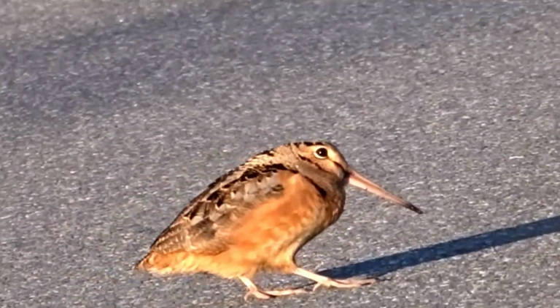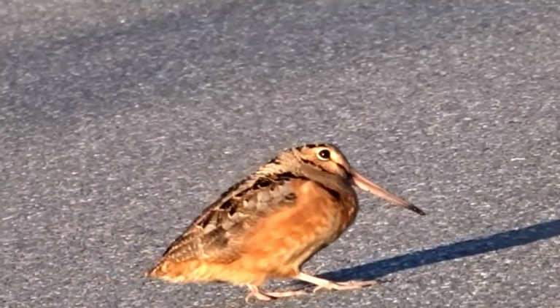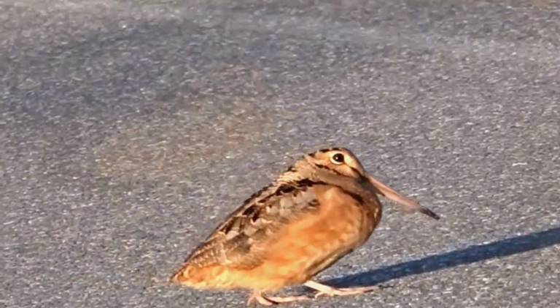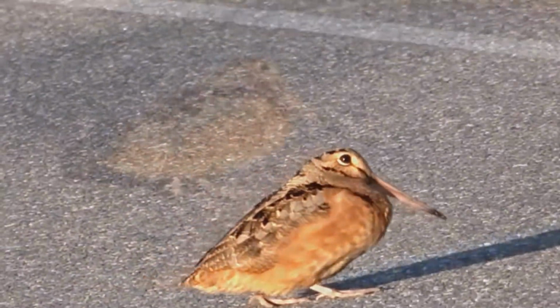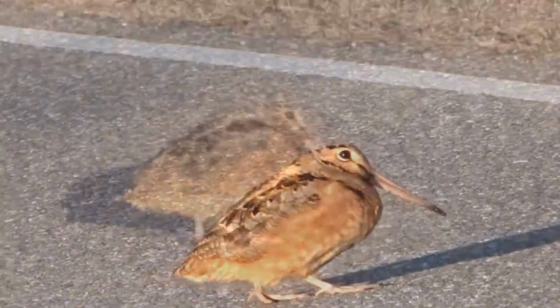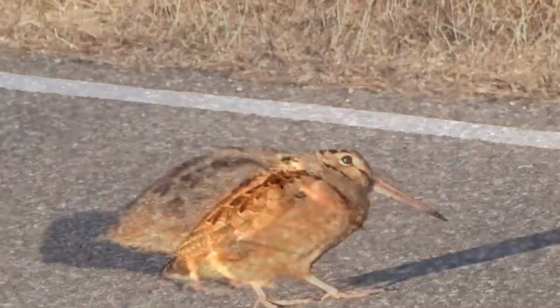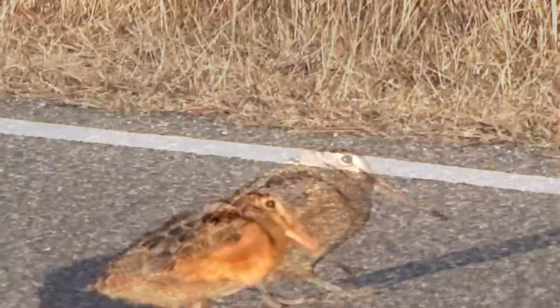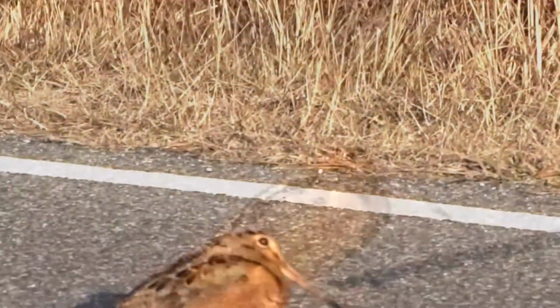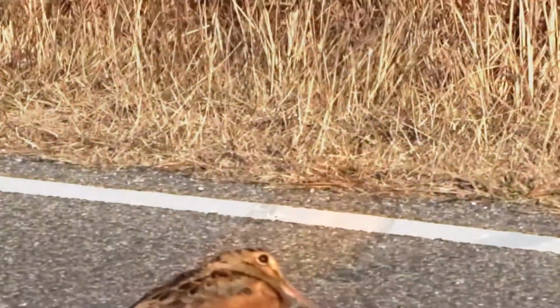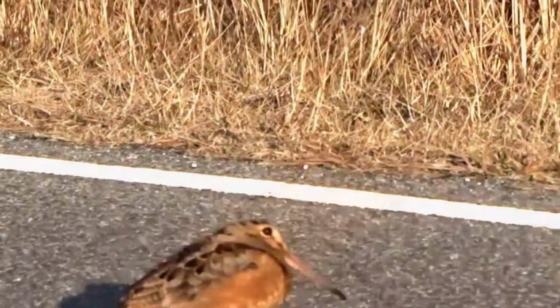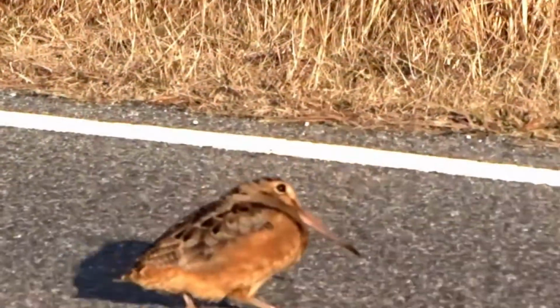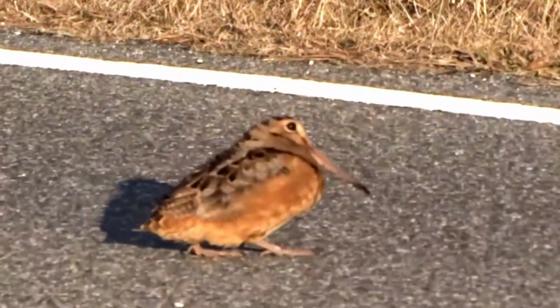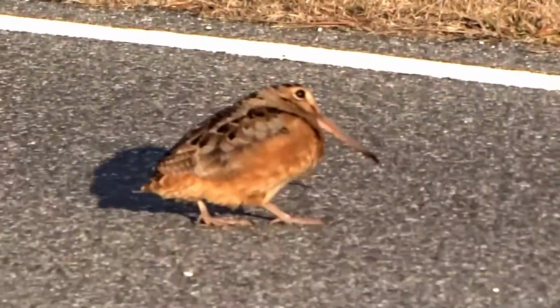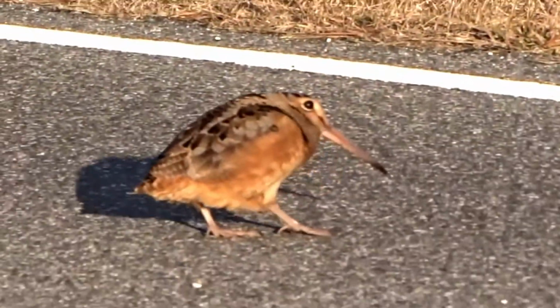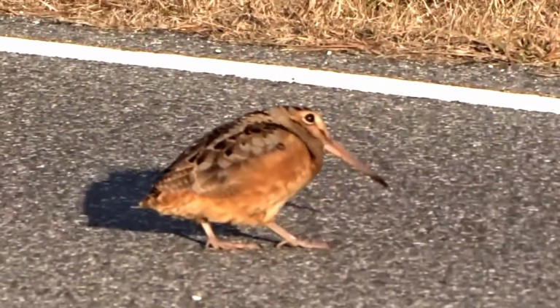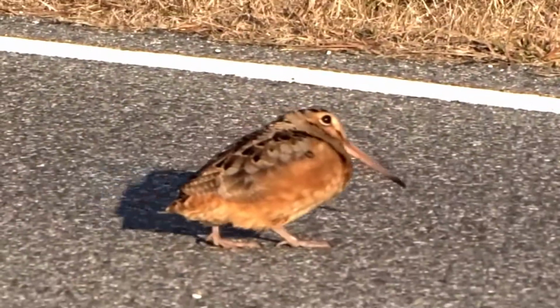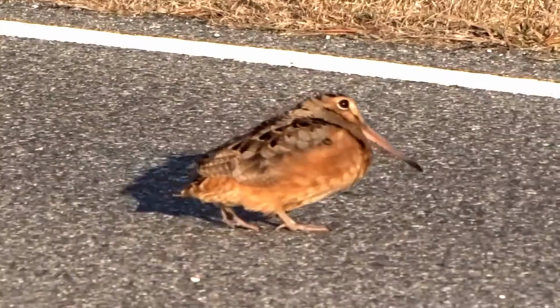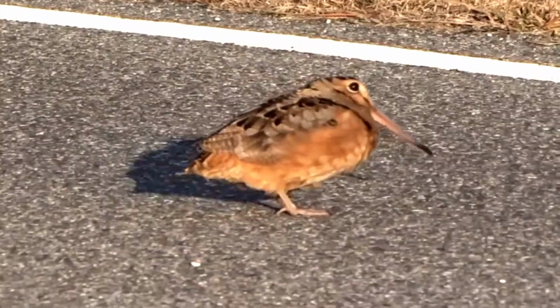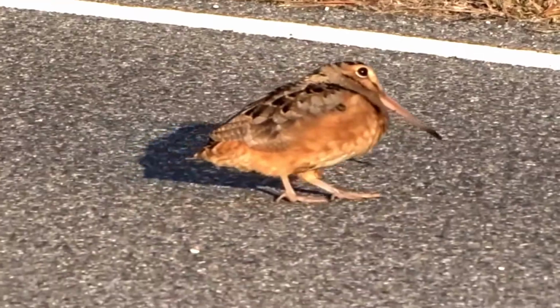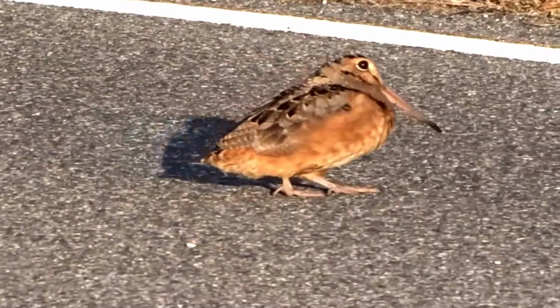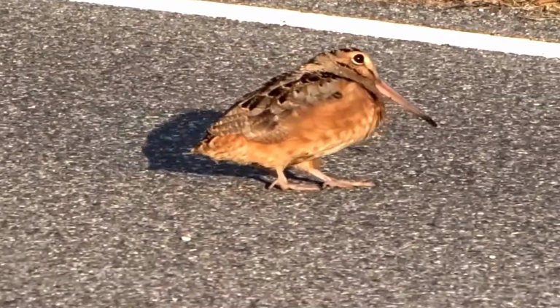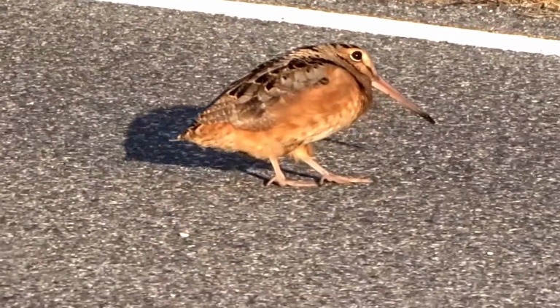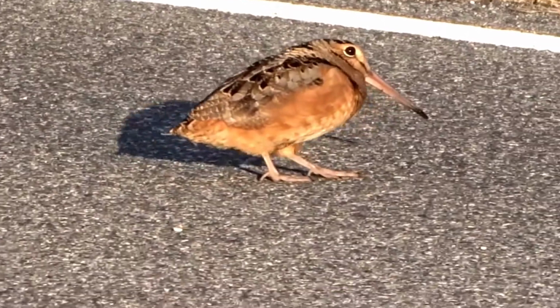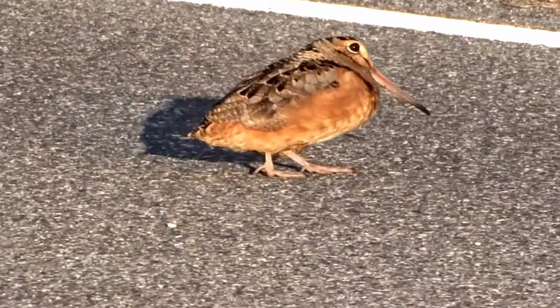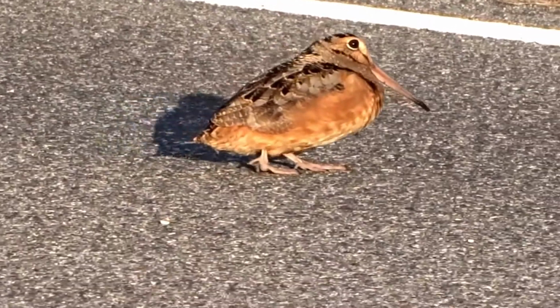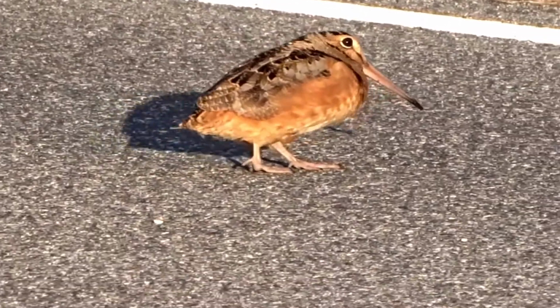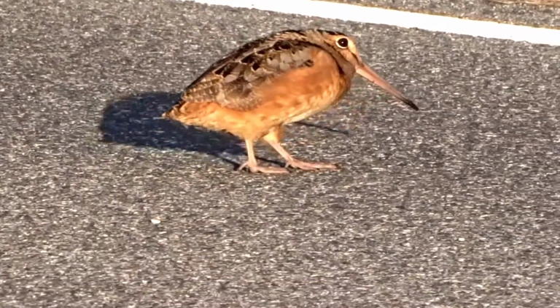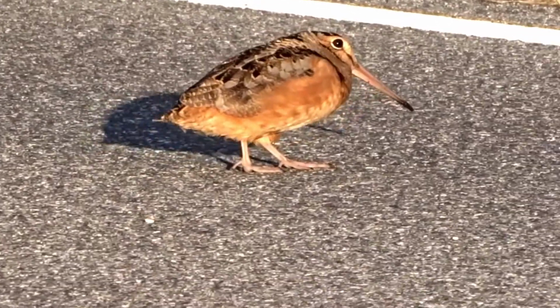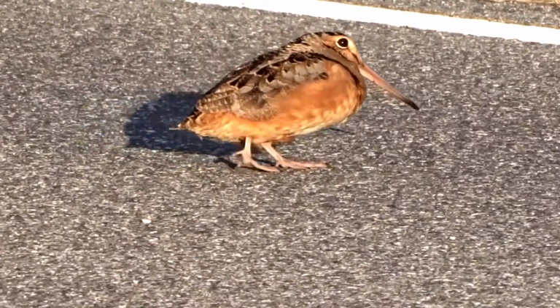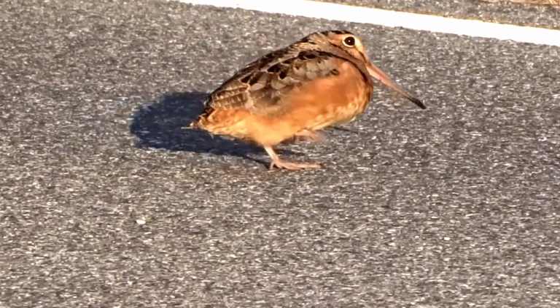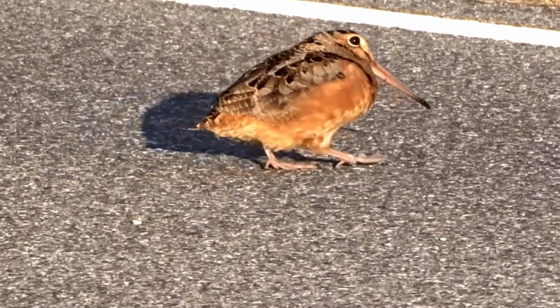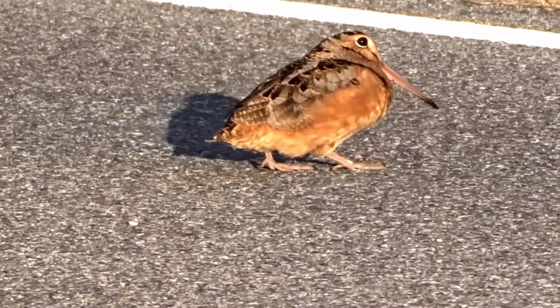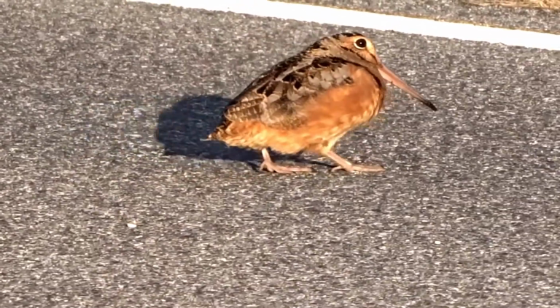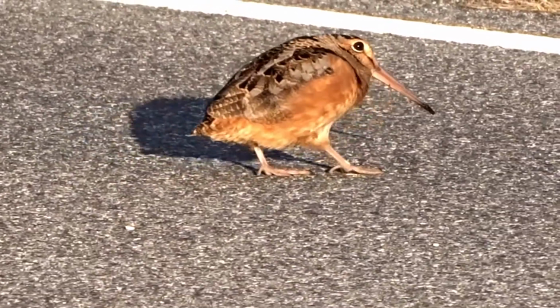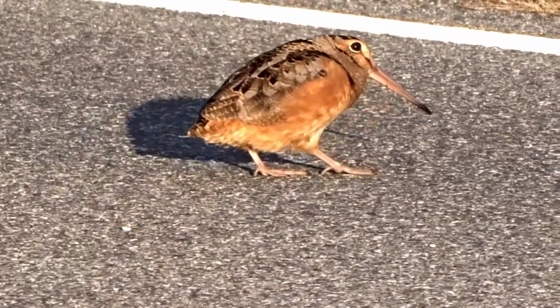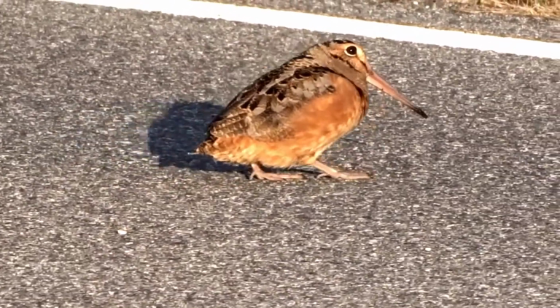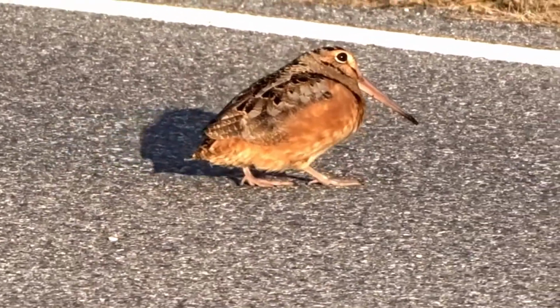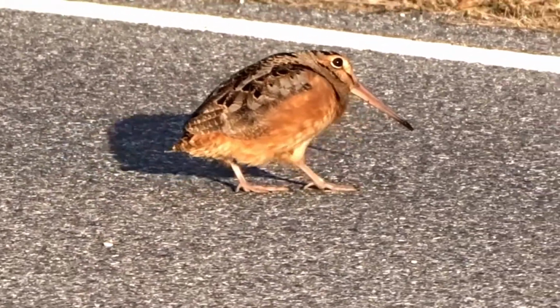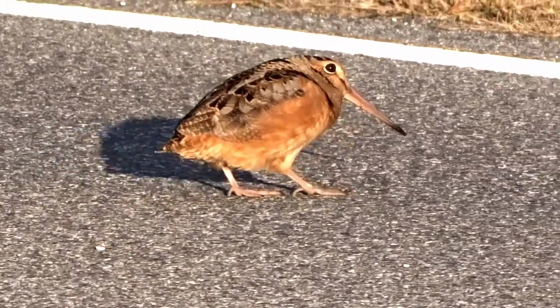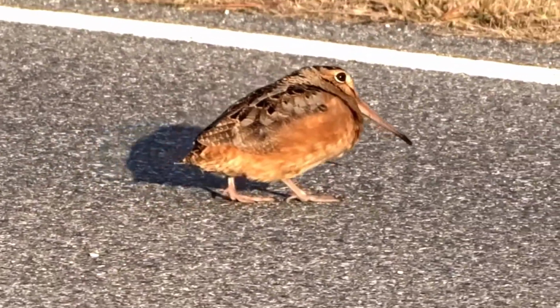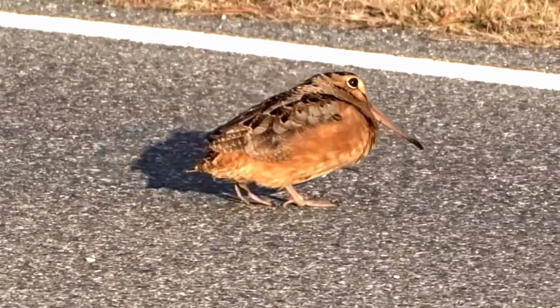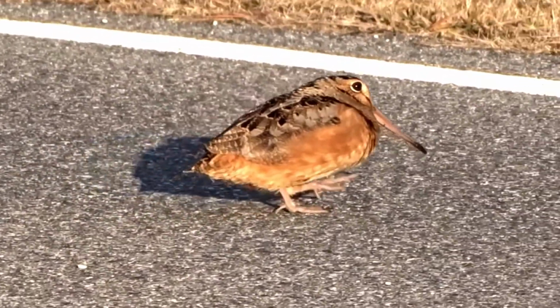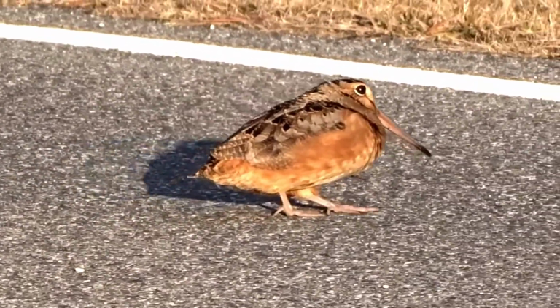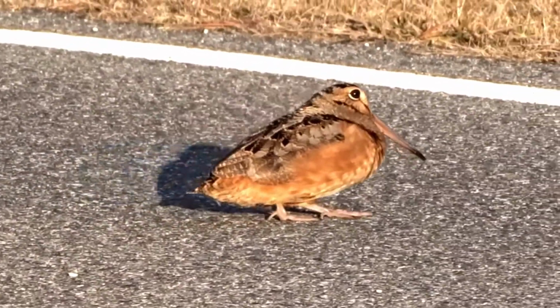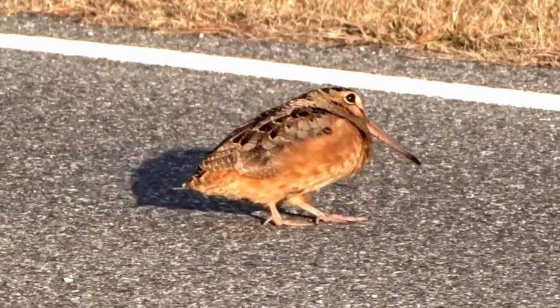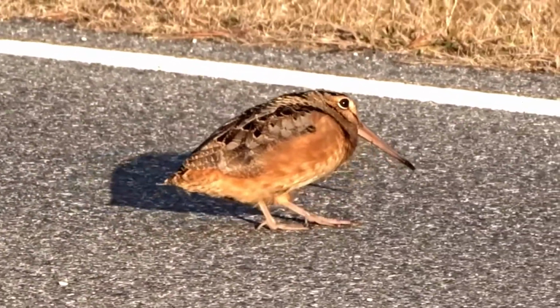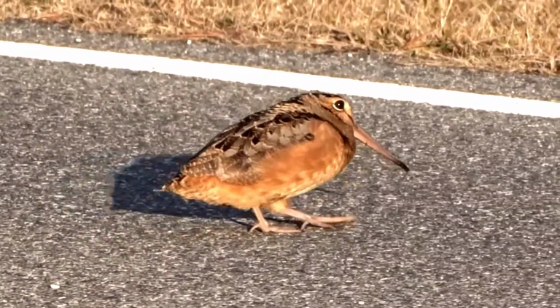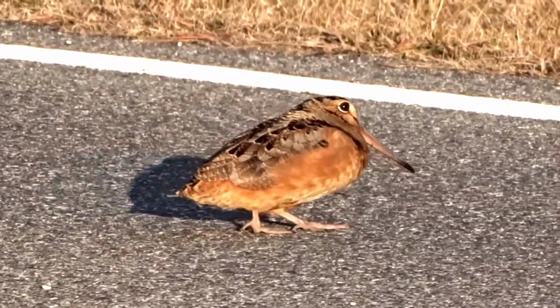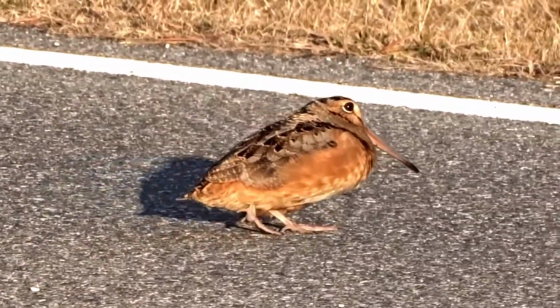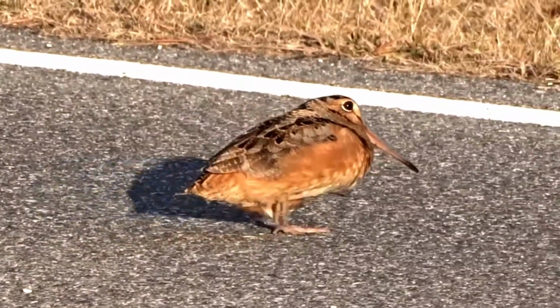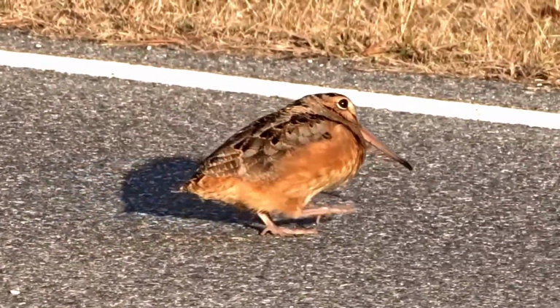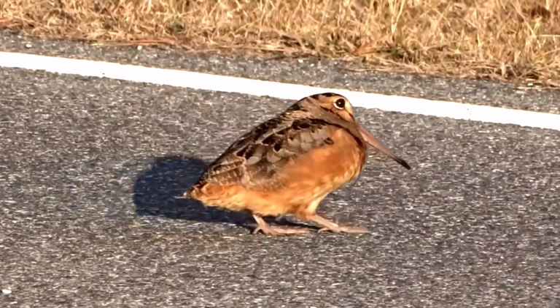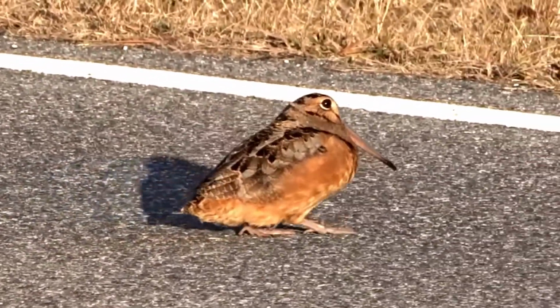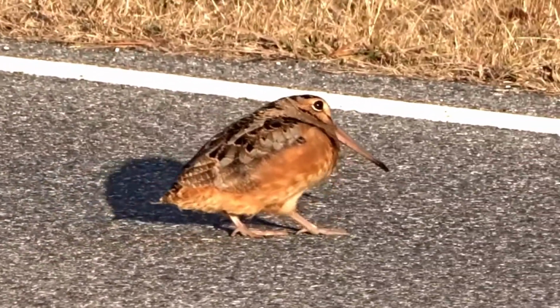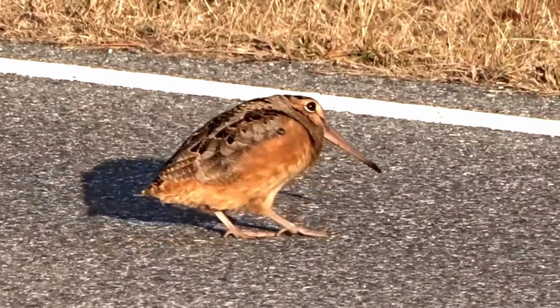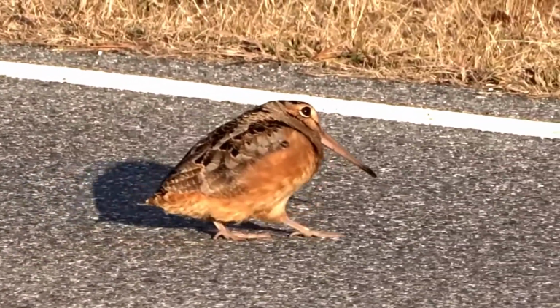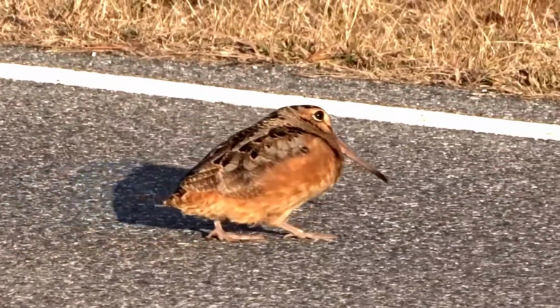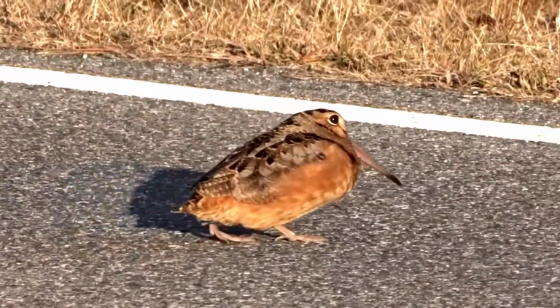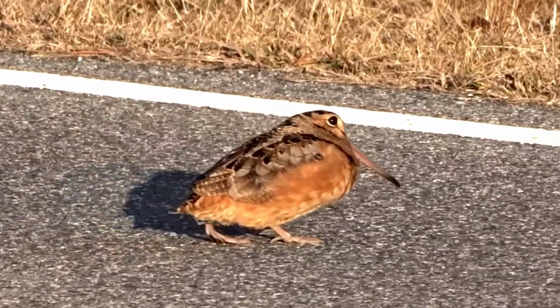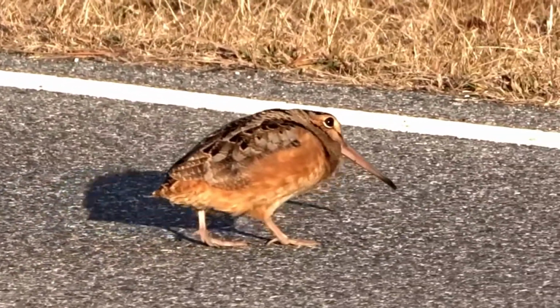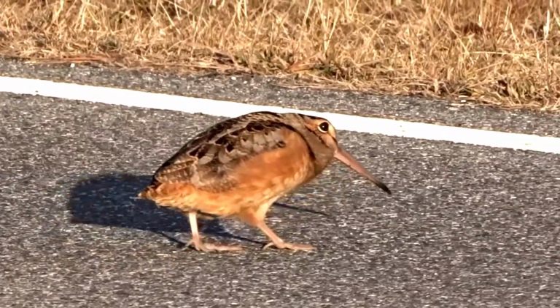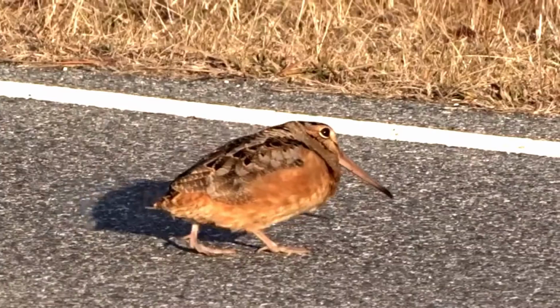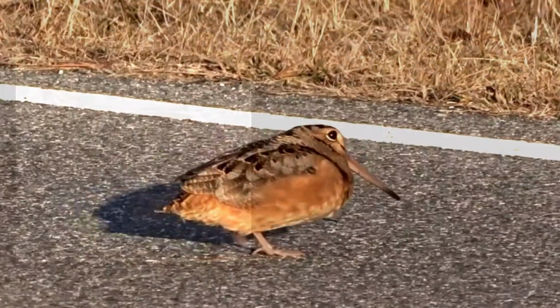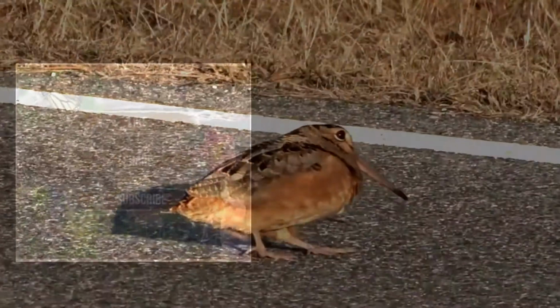I hope you enjoyed learning about American woodcocks. If you have watched this far, thank you. Don't forget to leave a comment.